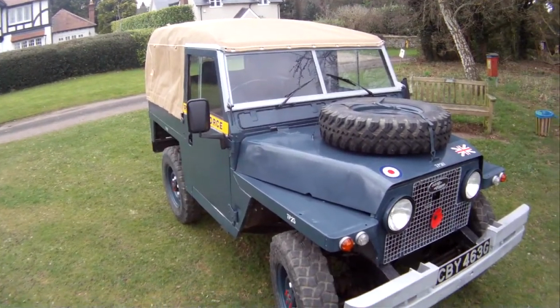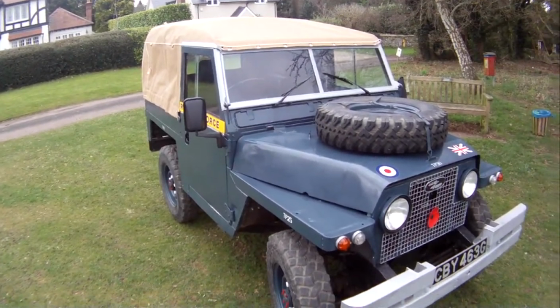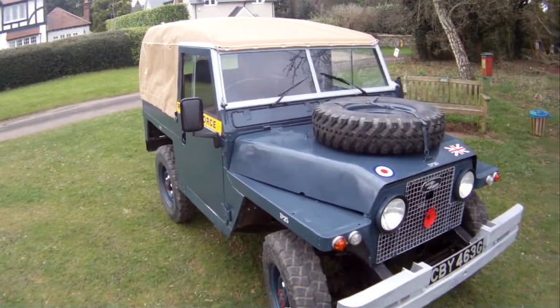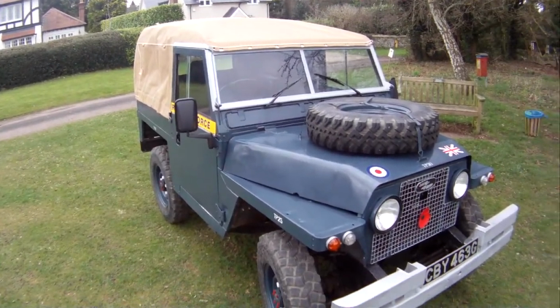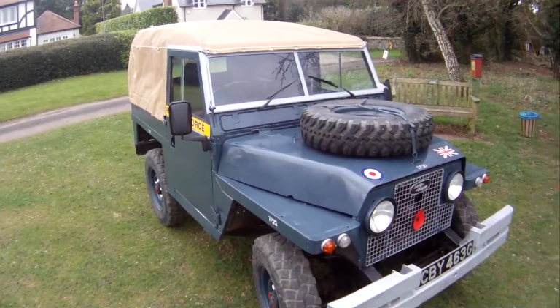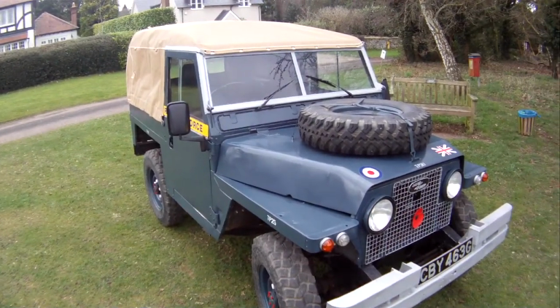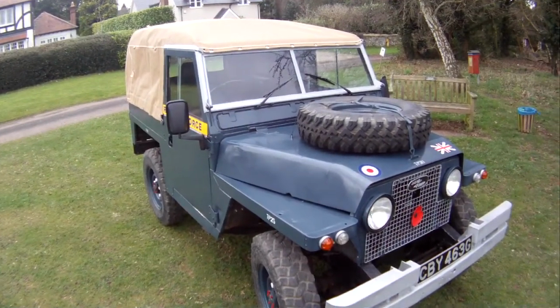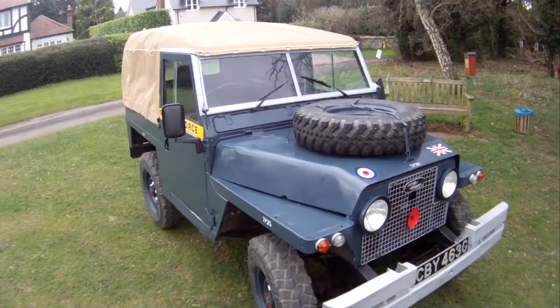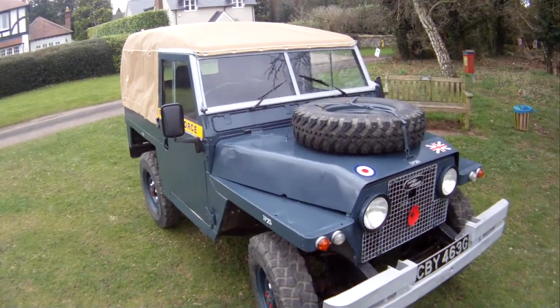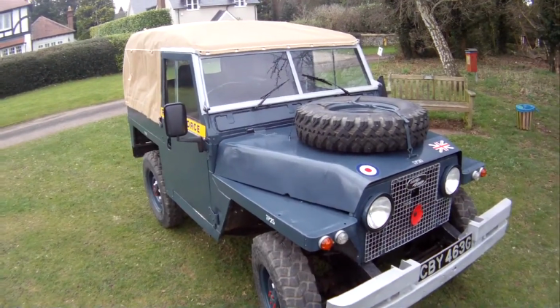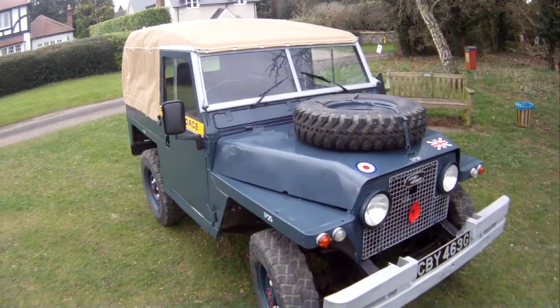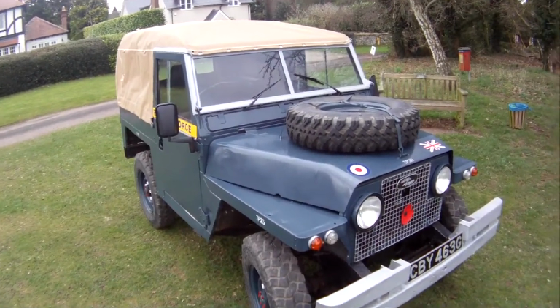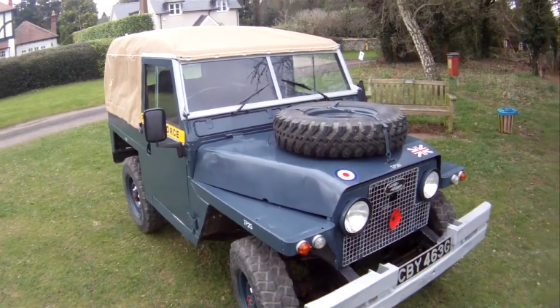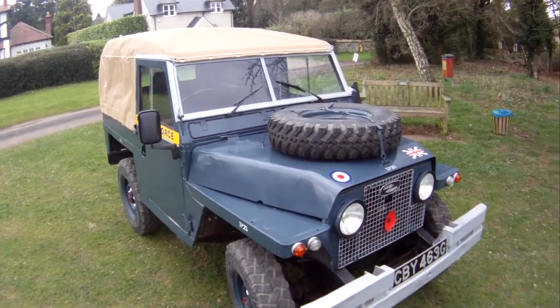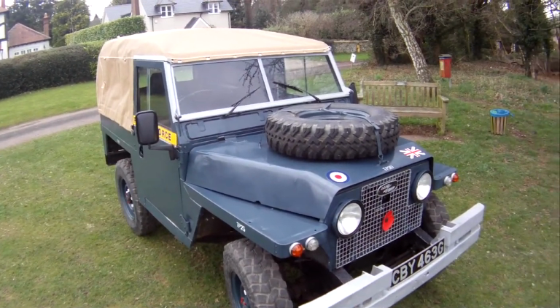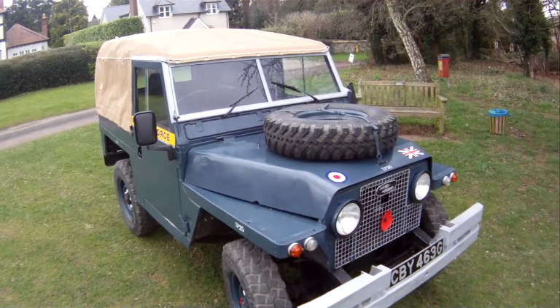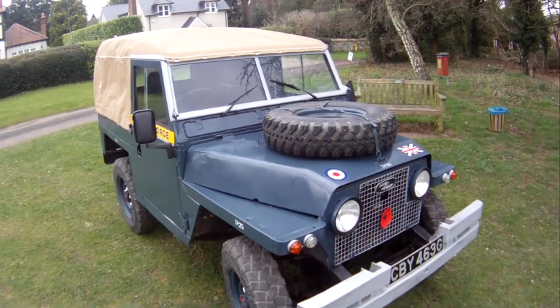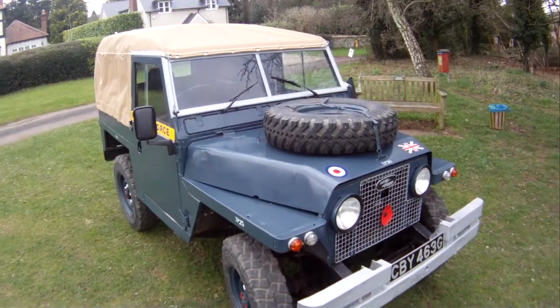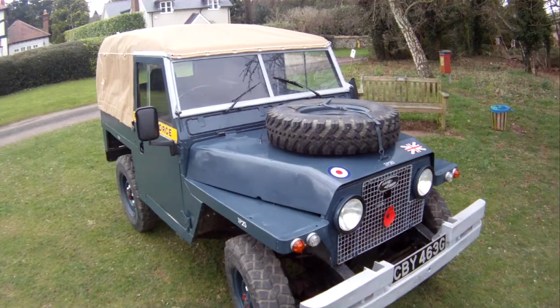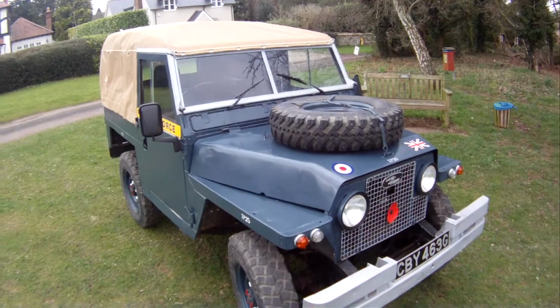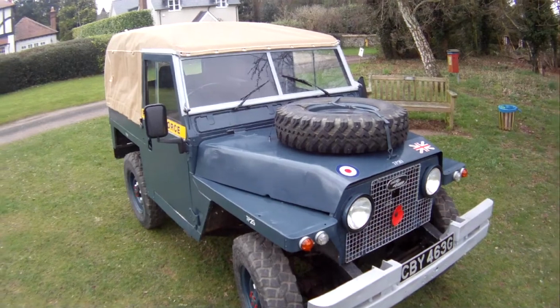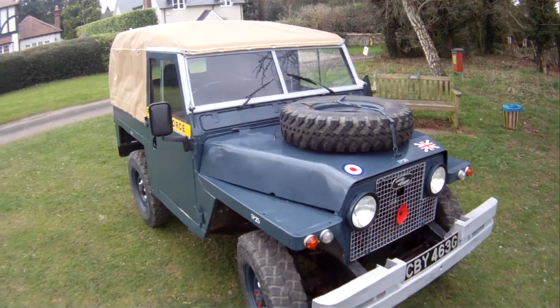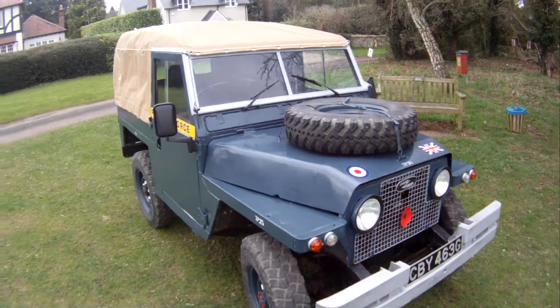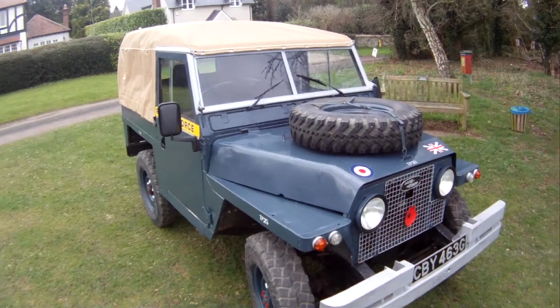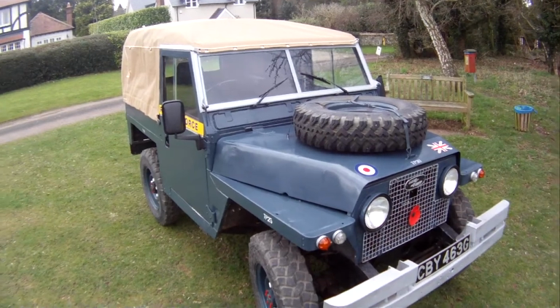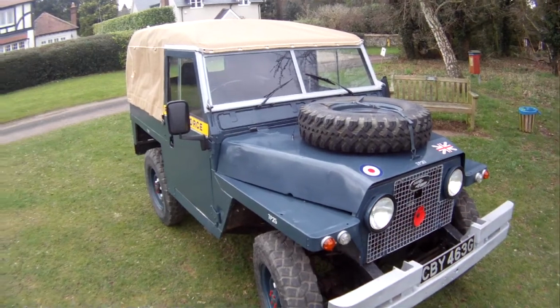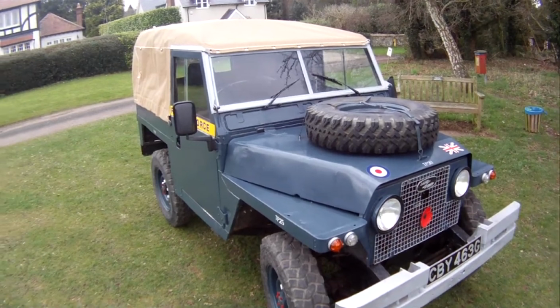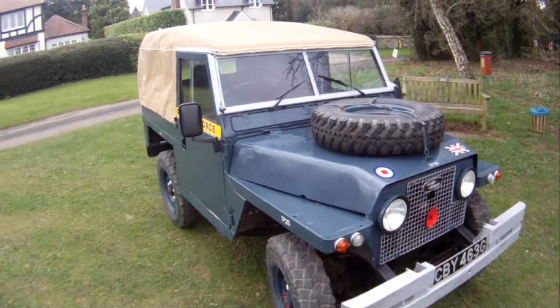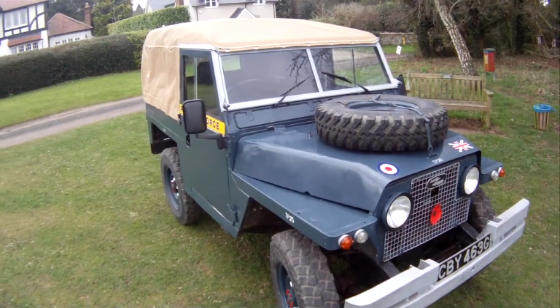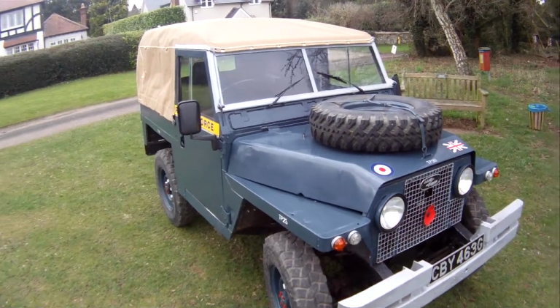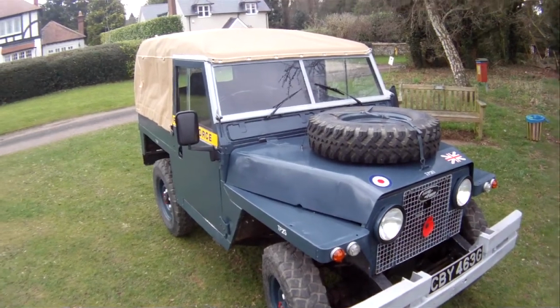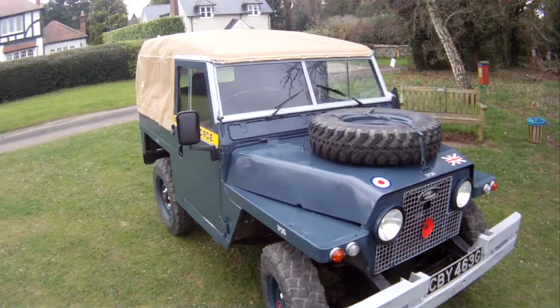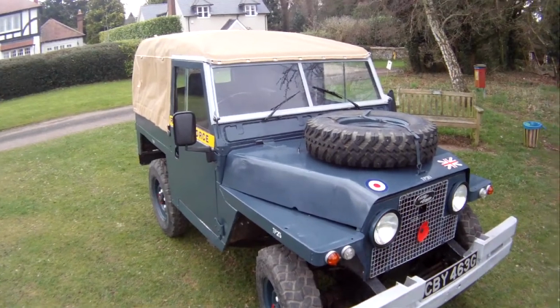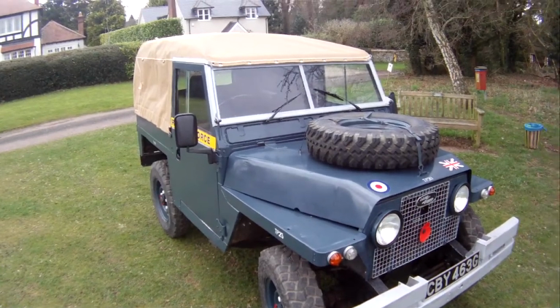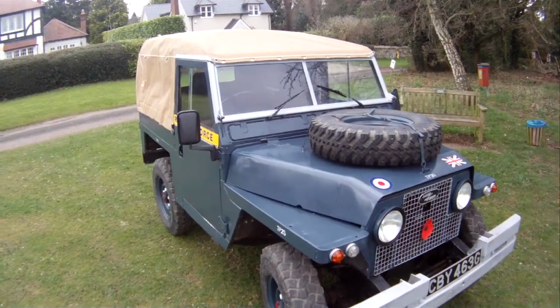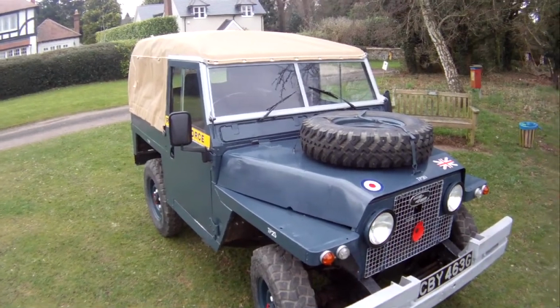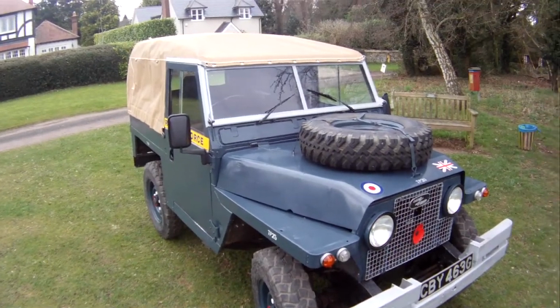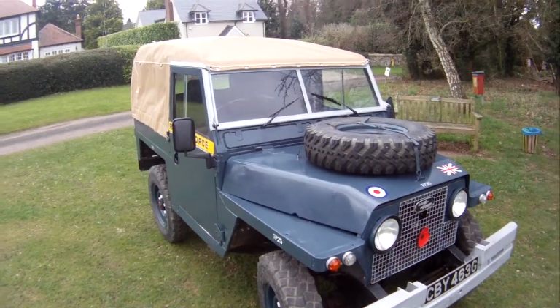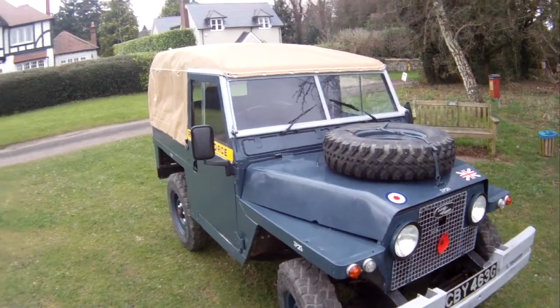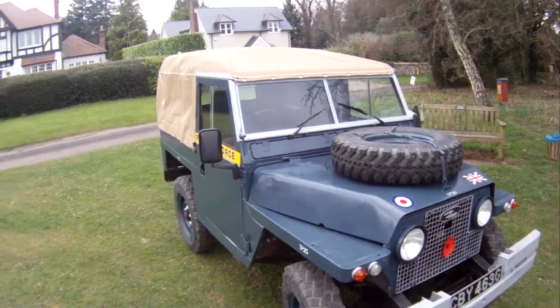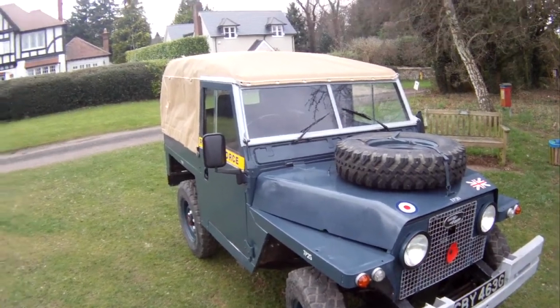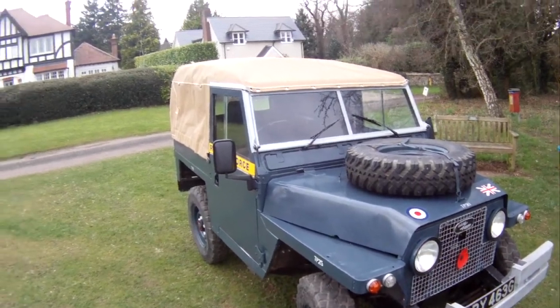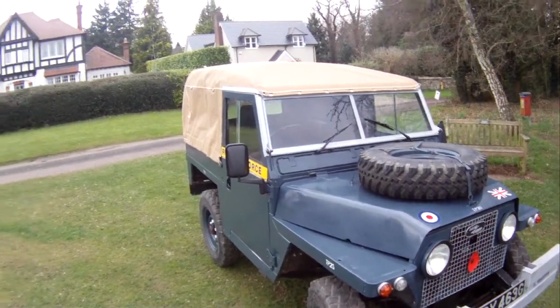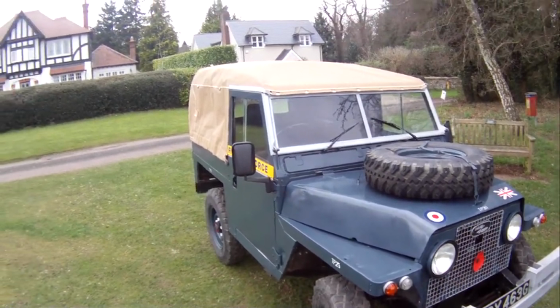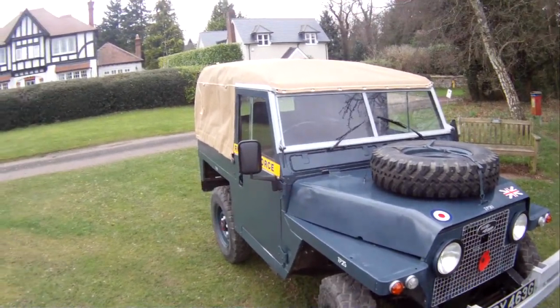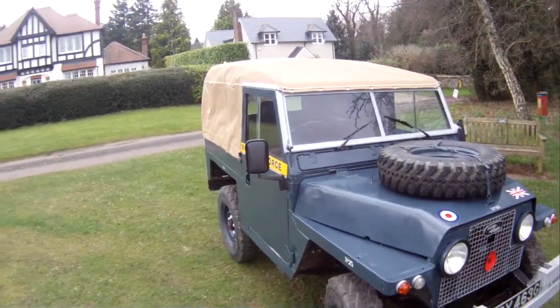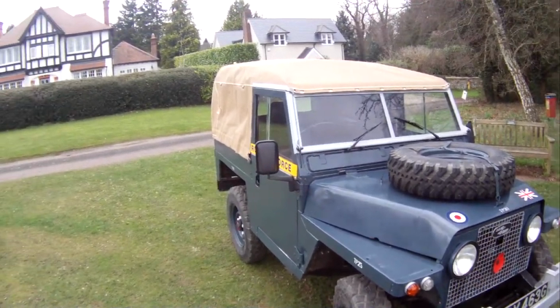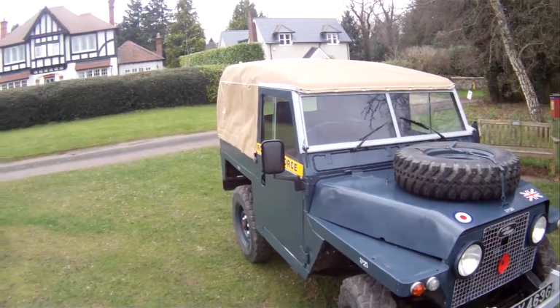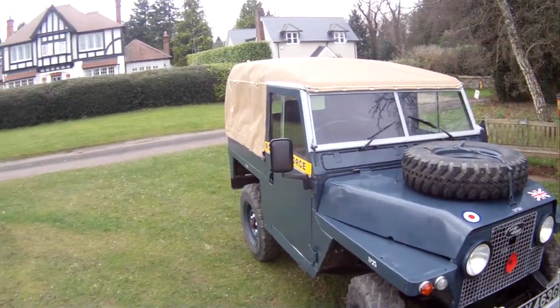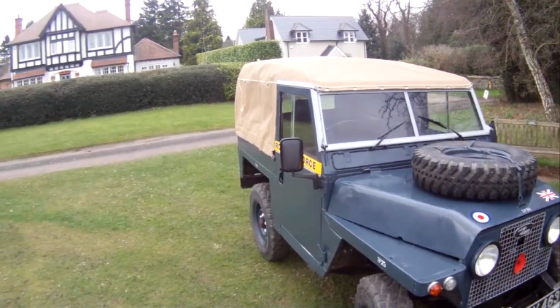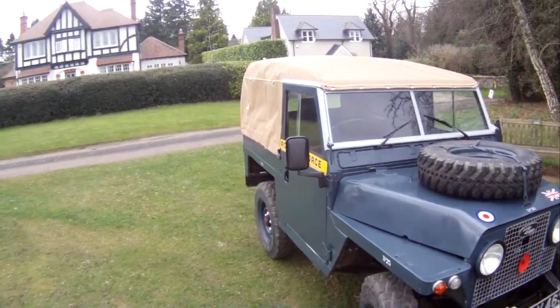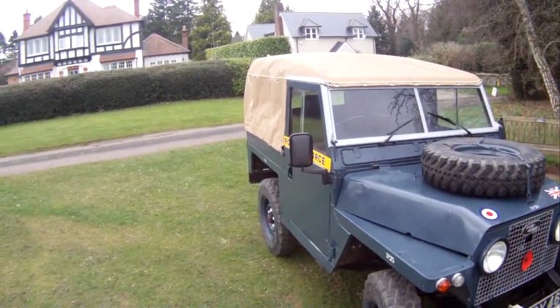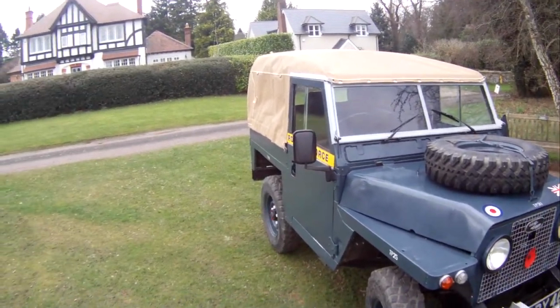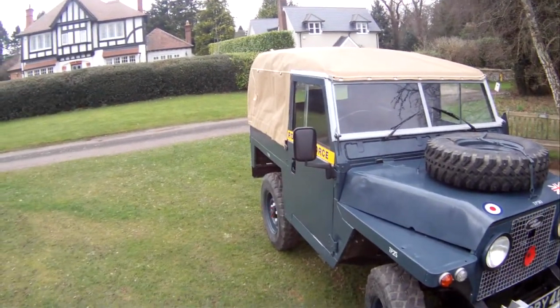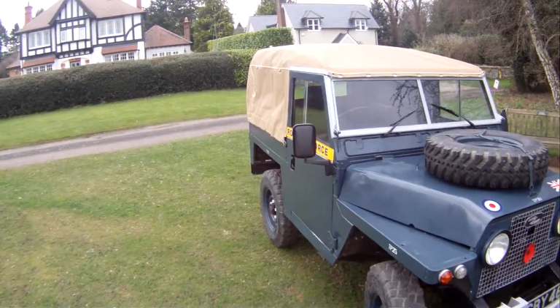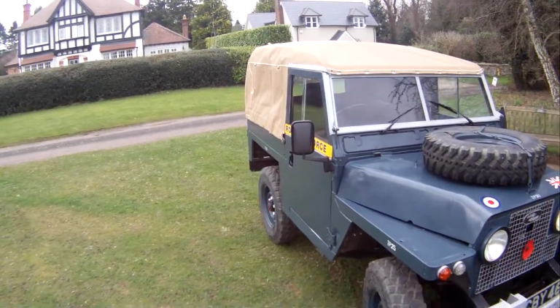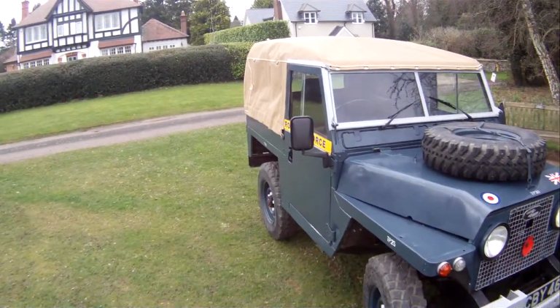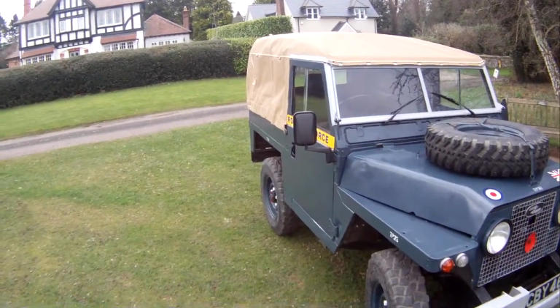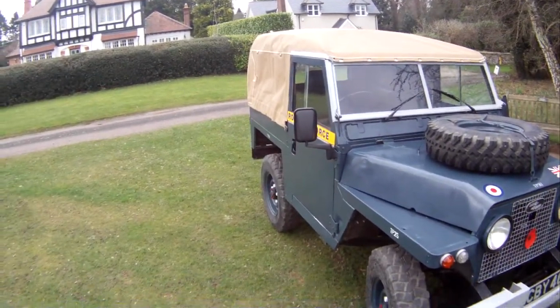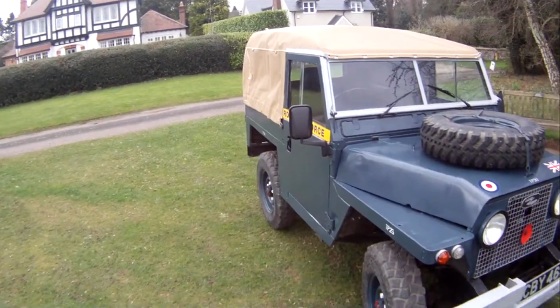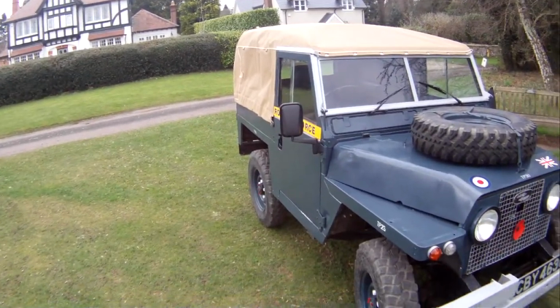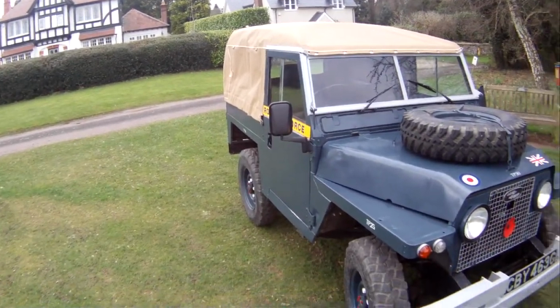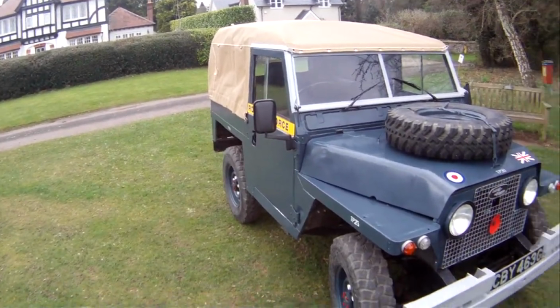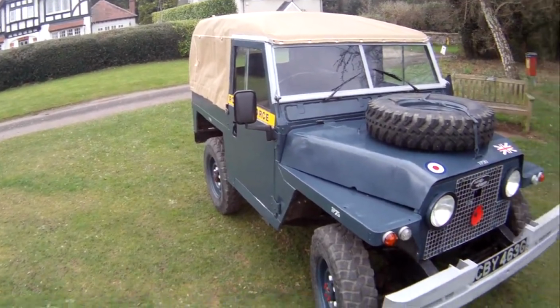Series 2A lightweights with the lights in the grille are really rare — only about 1,800 were made. You don't see many around.